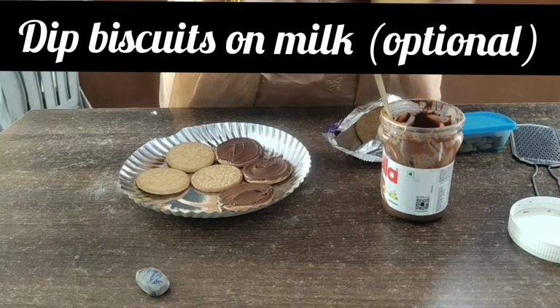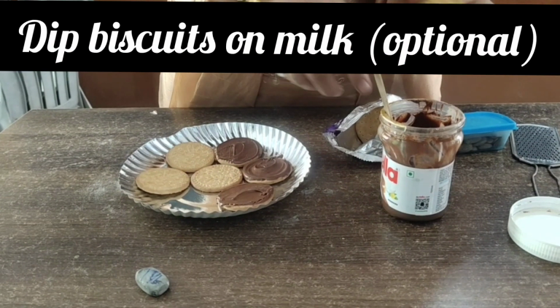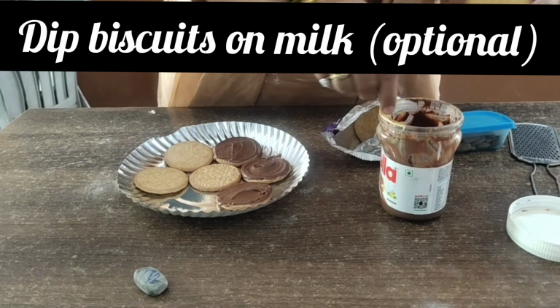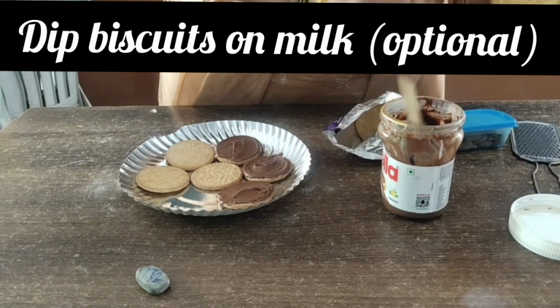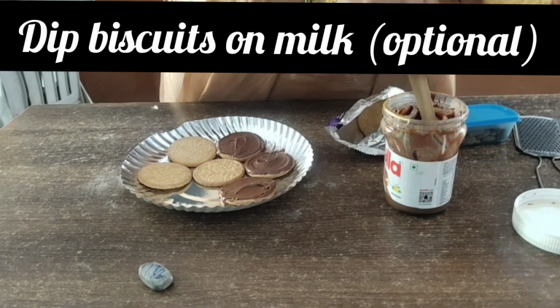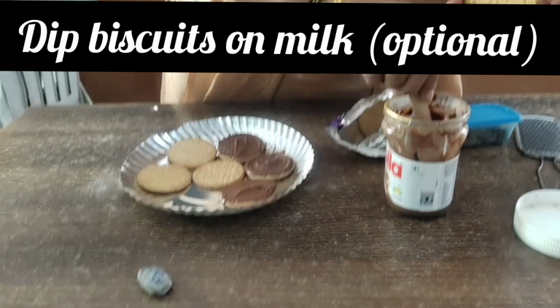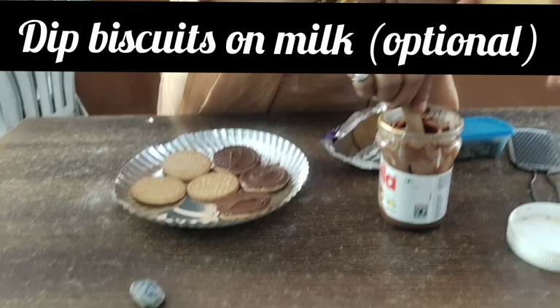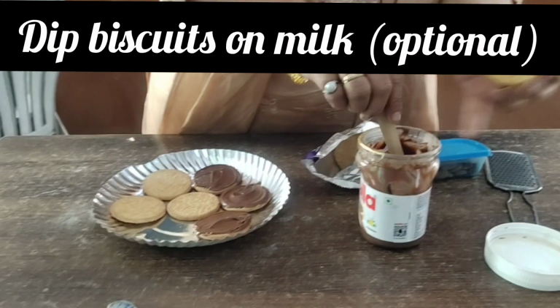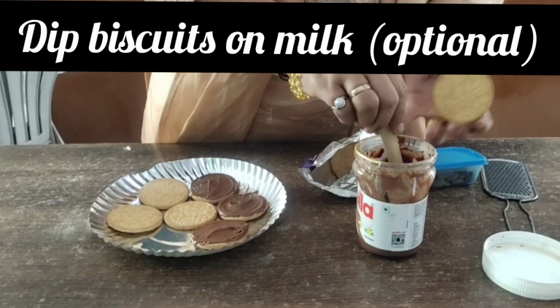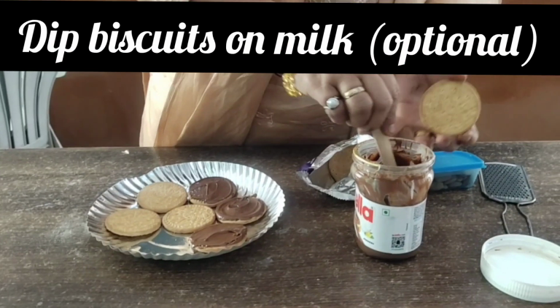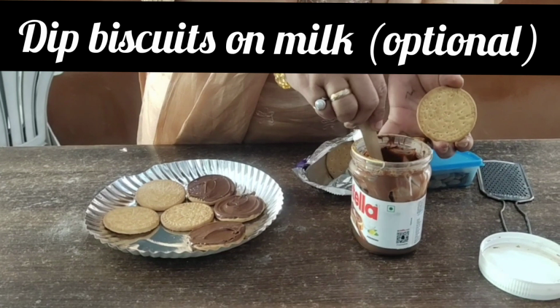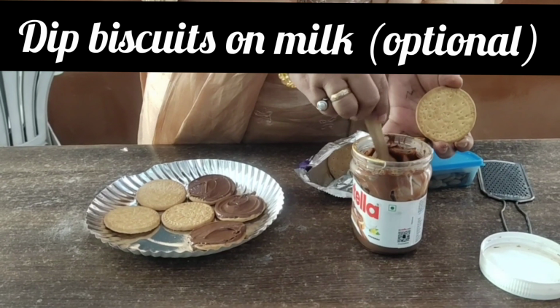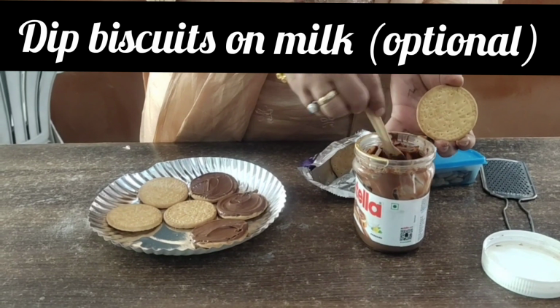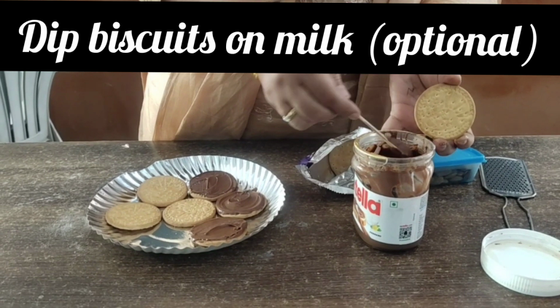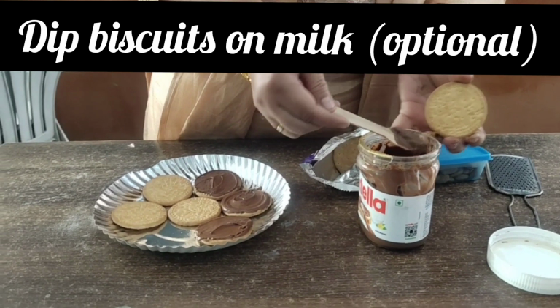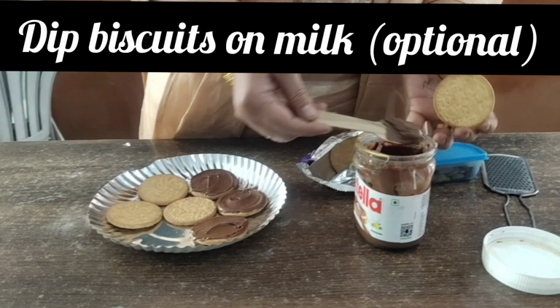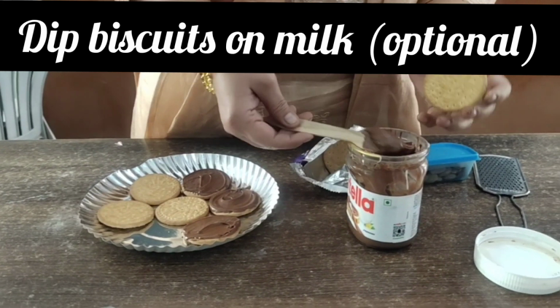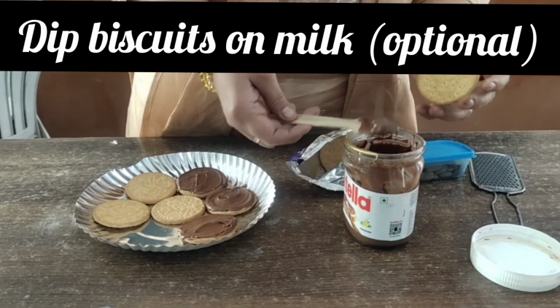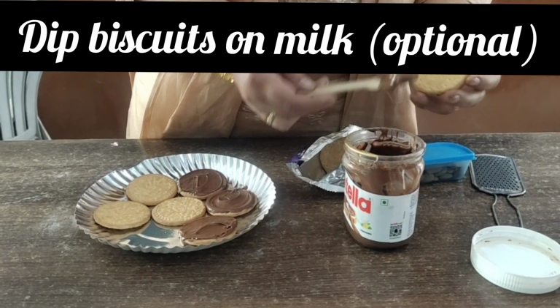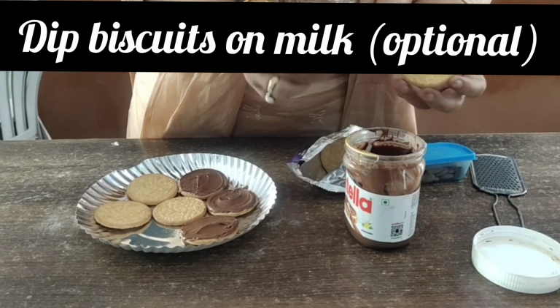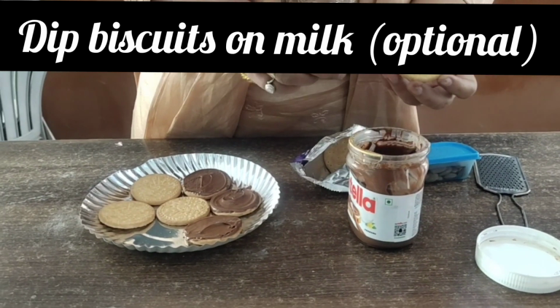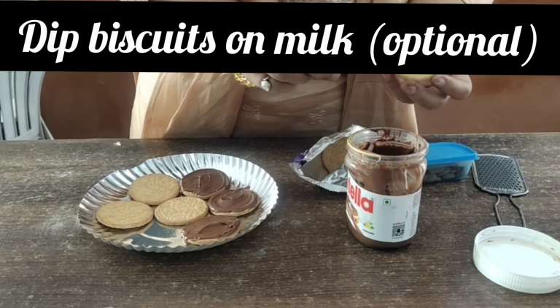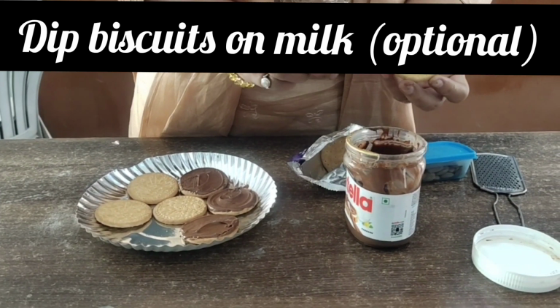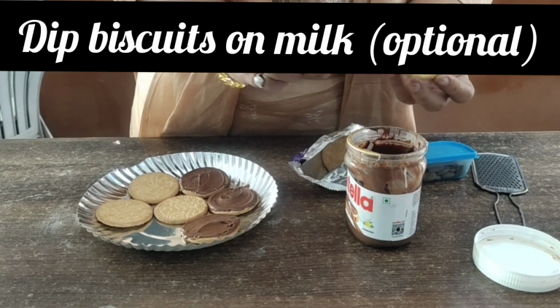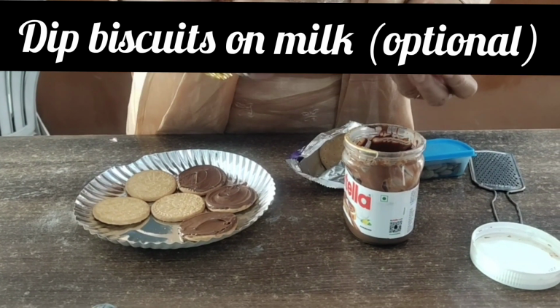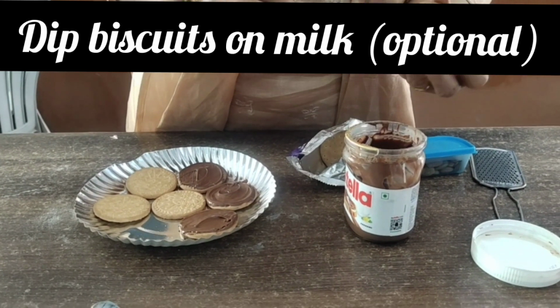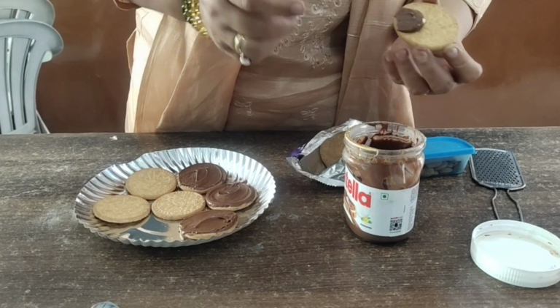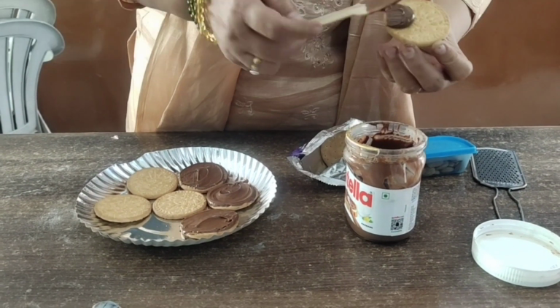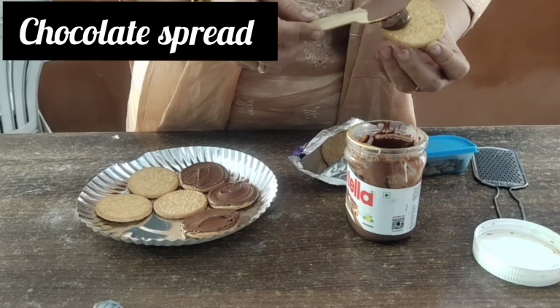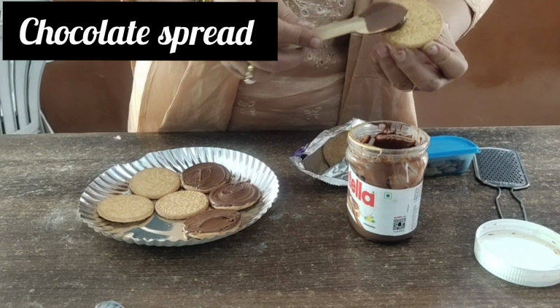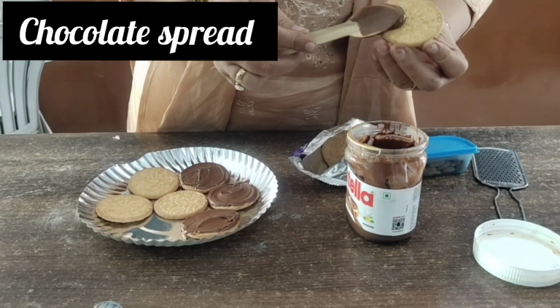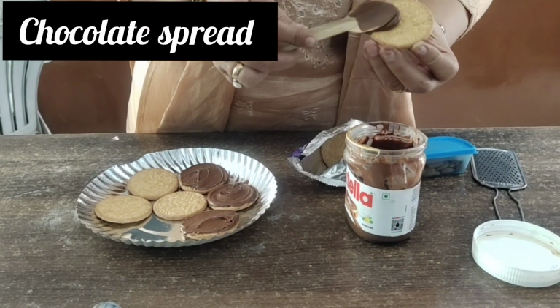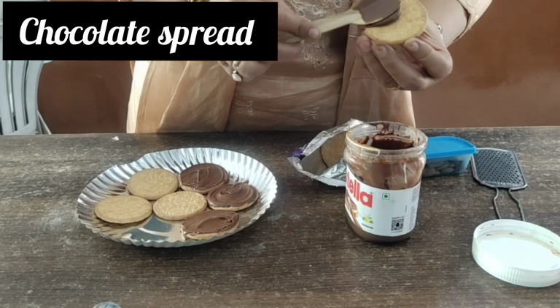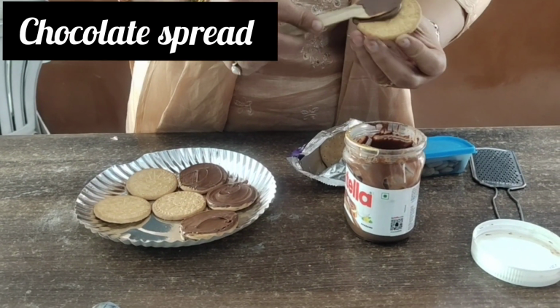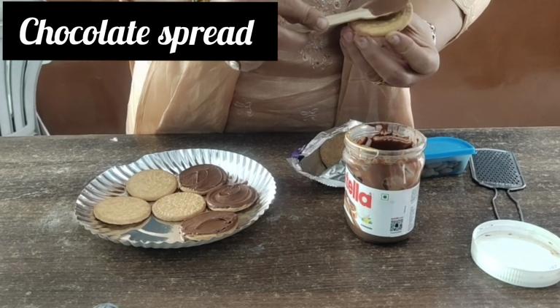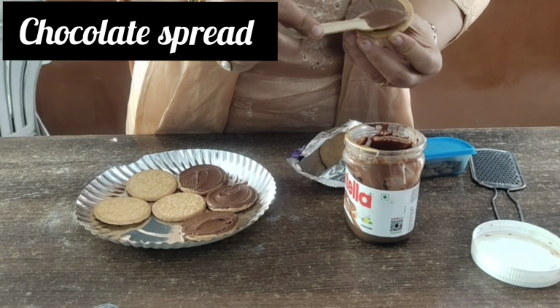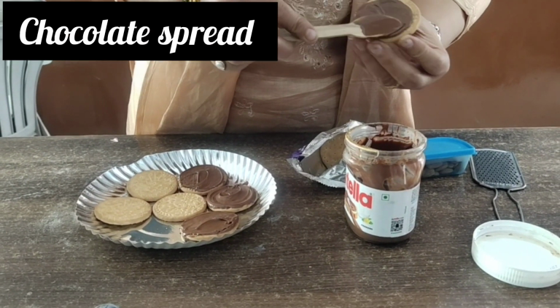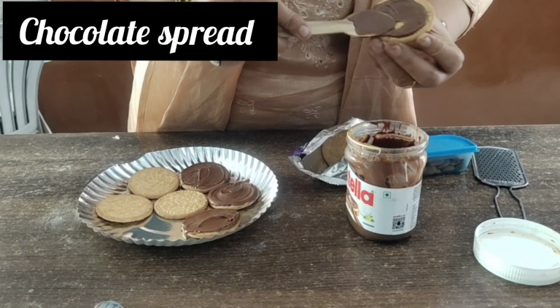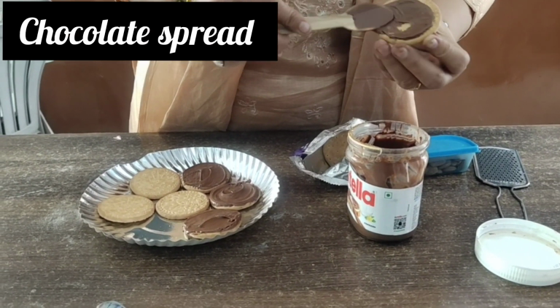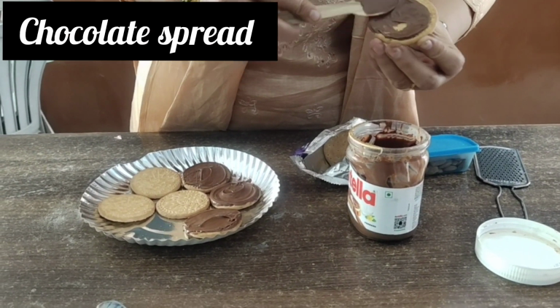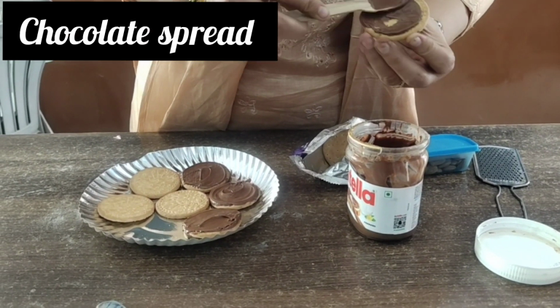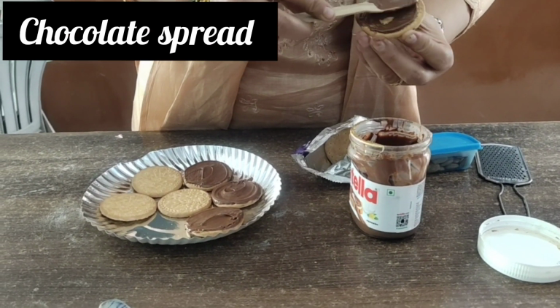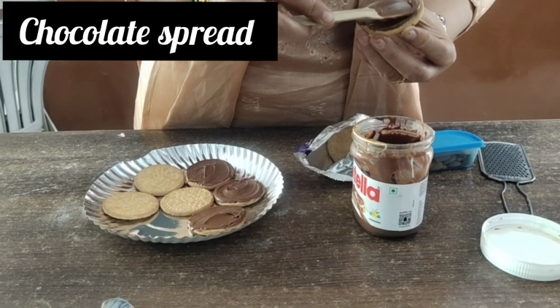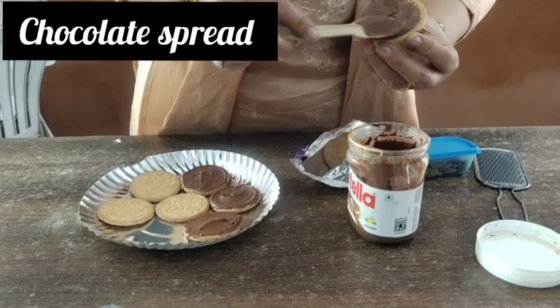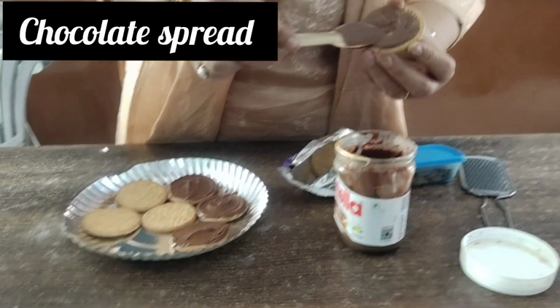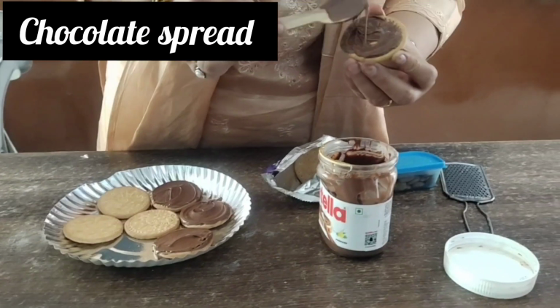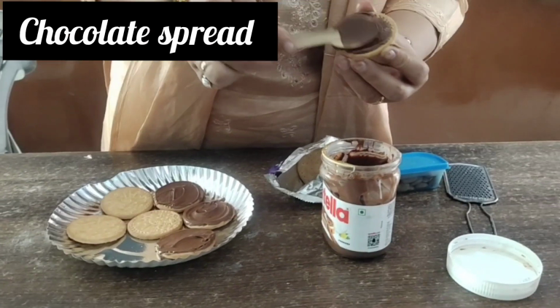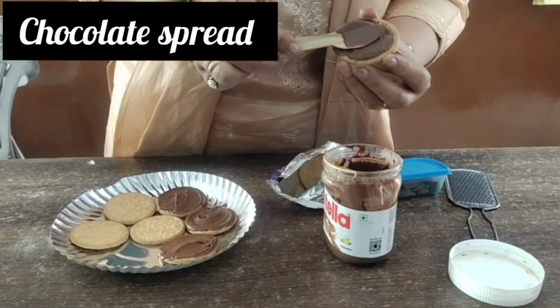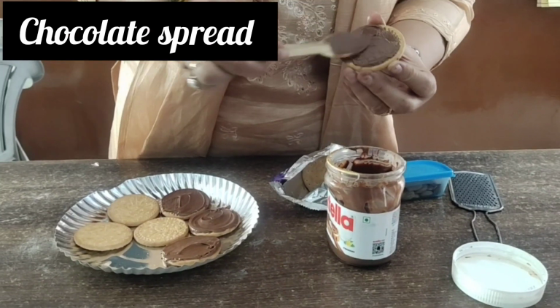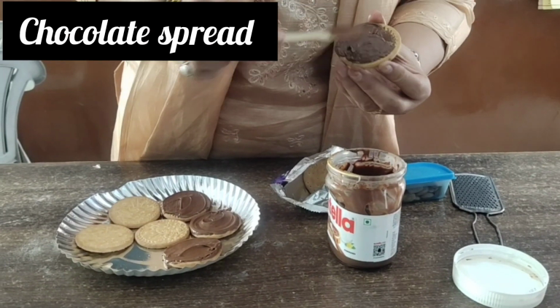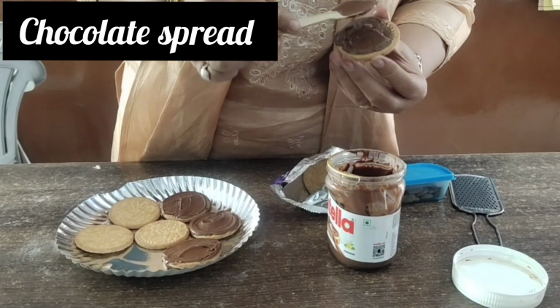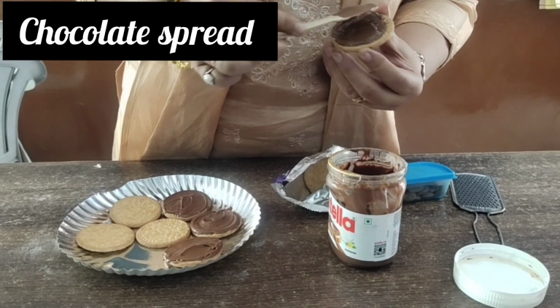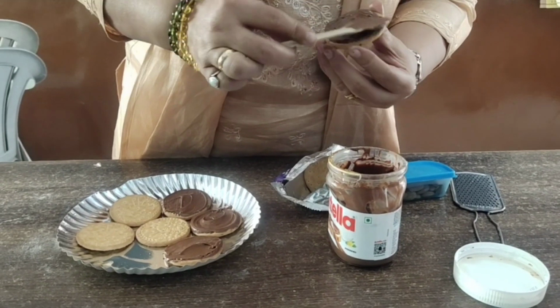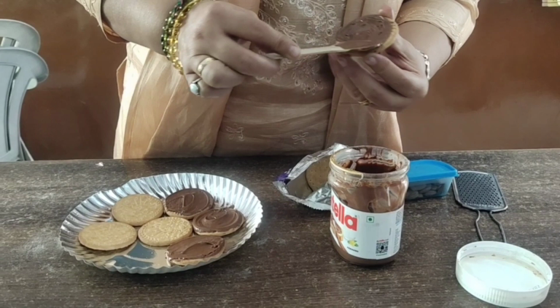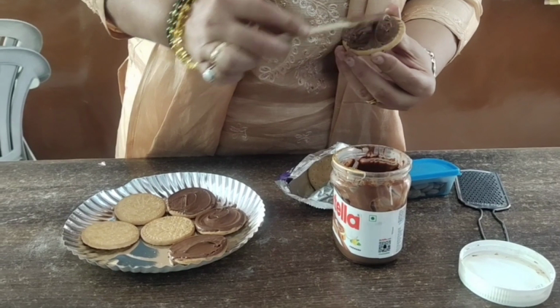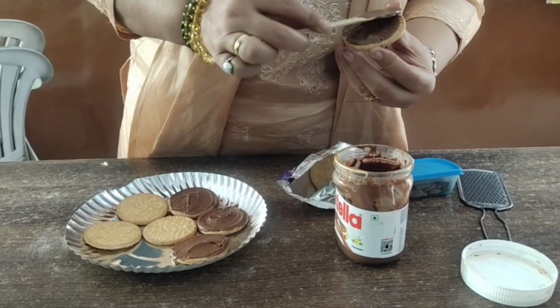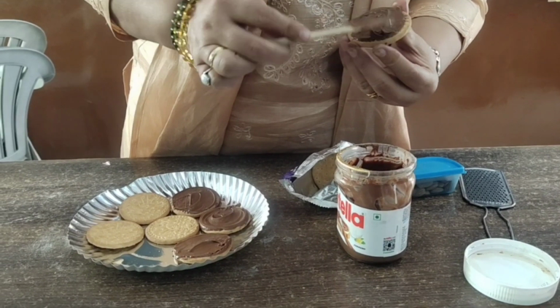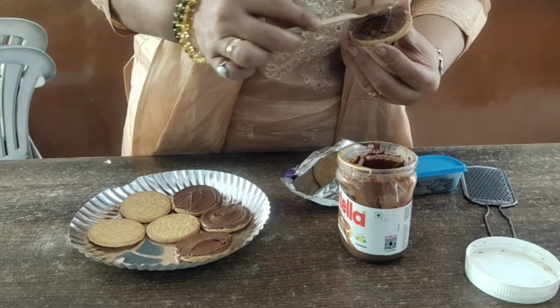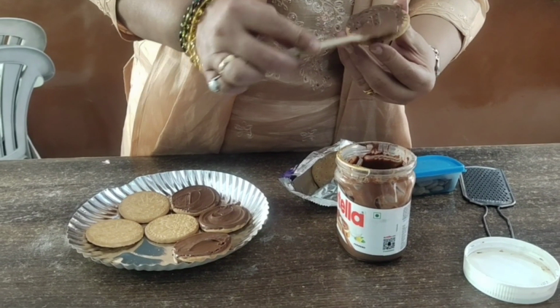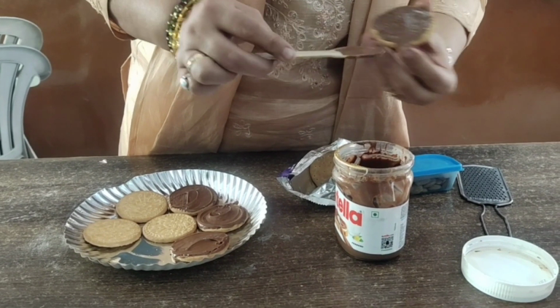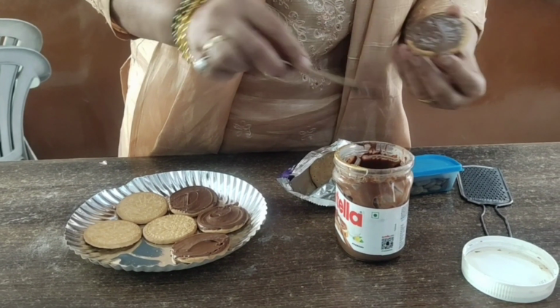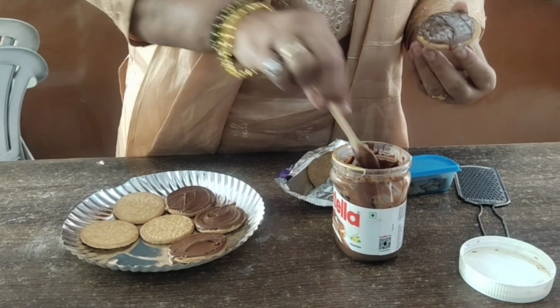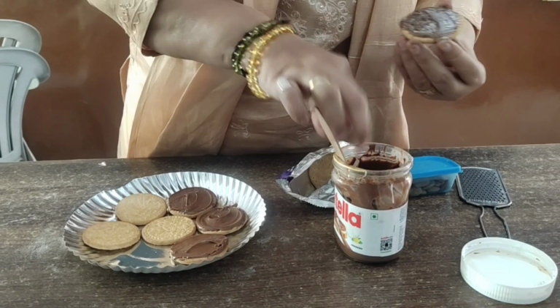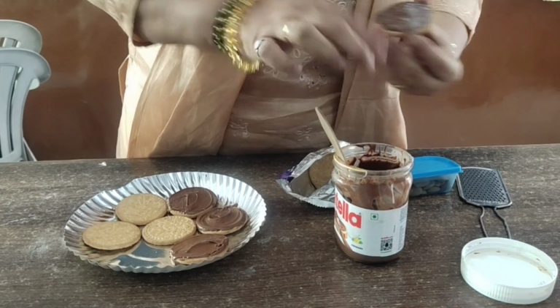If you want, dip the biscuits in the milk at home and then apply fraco spread, Nutella, whatever you want.